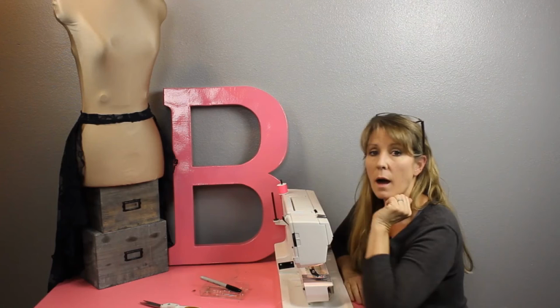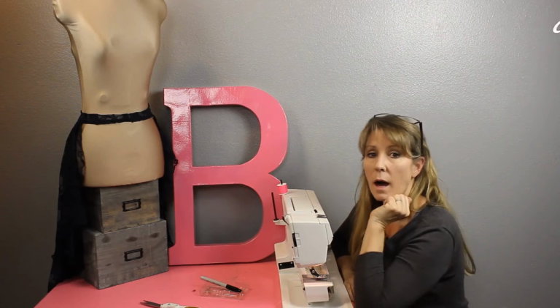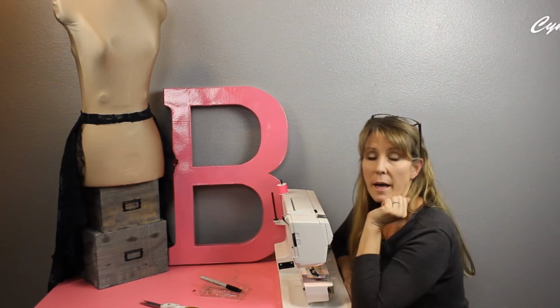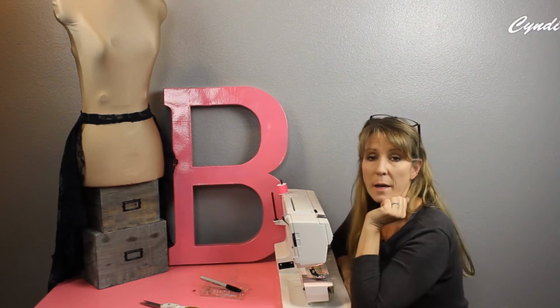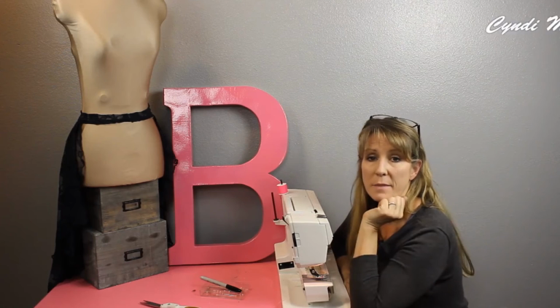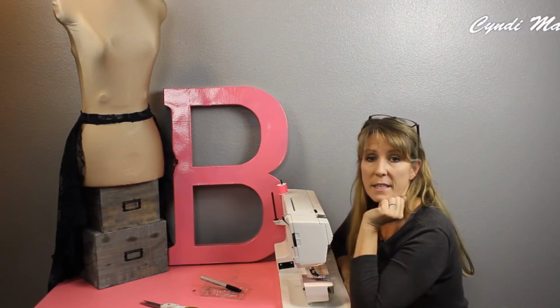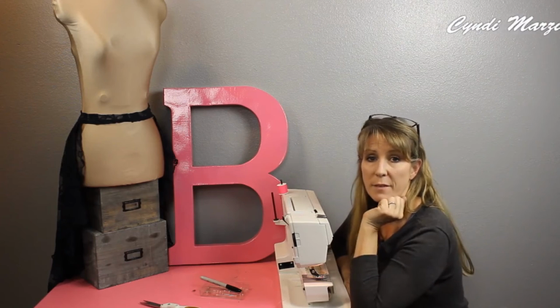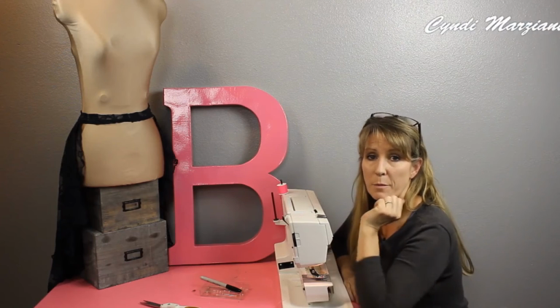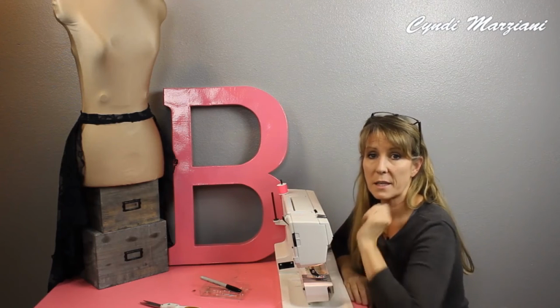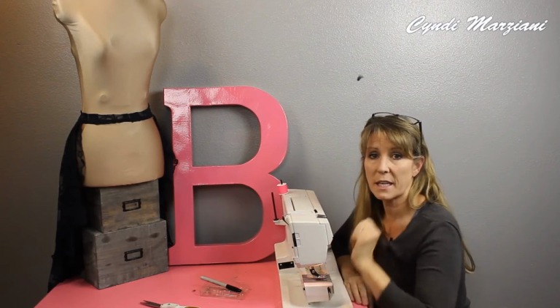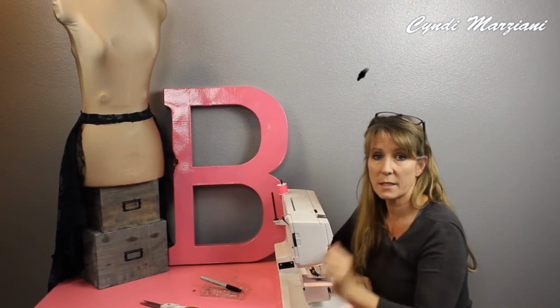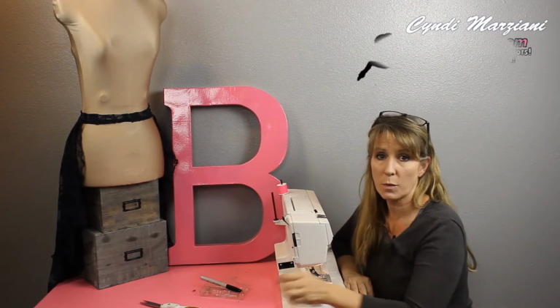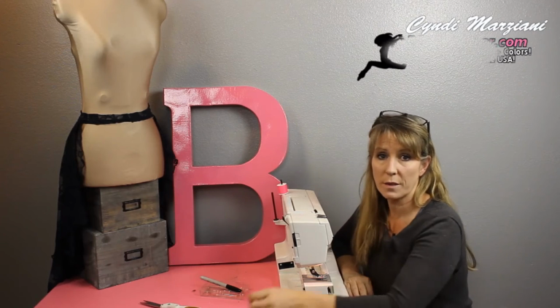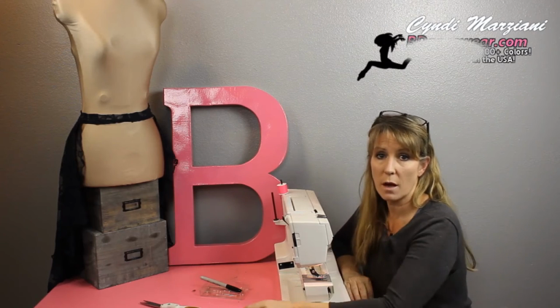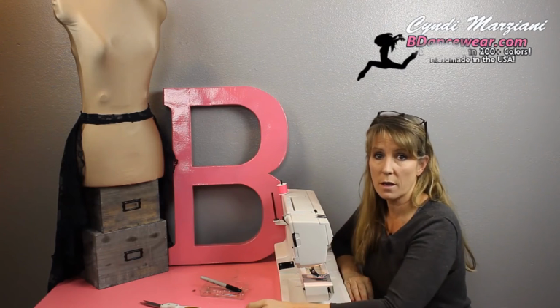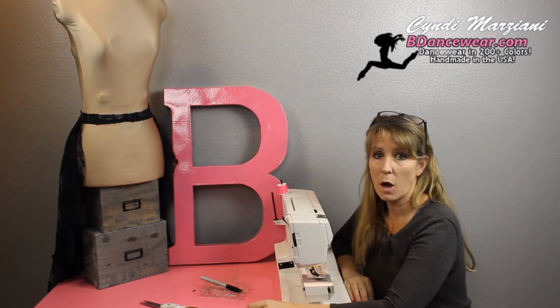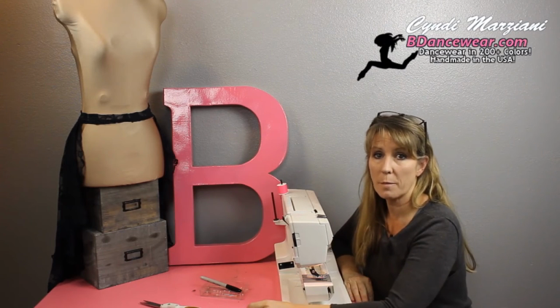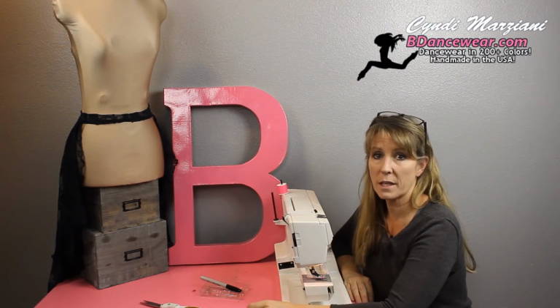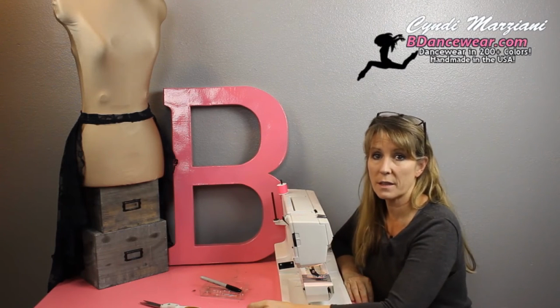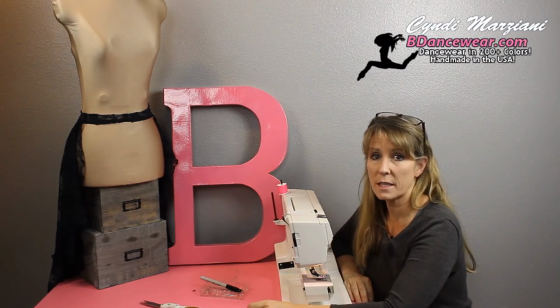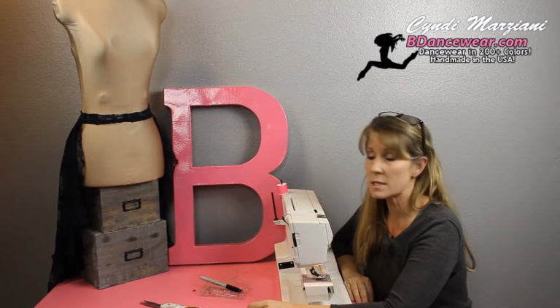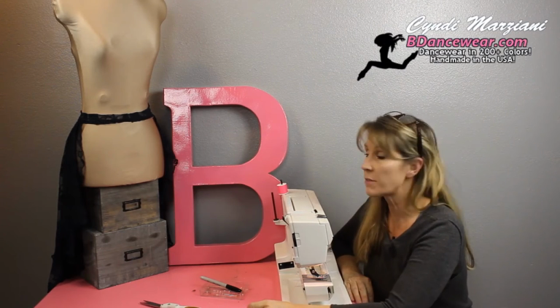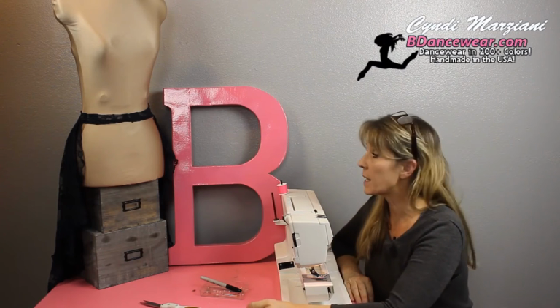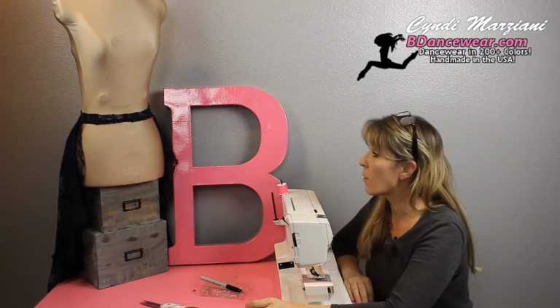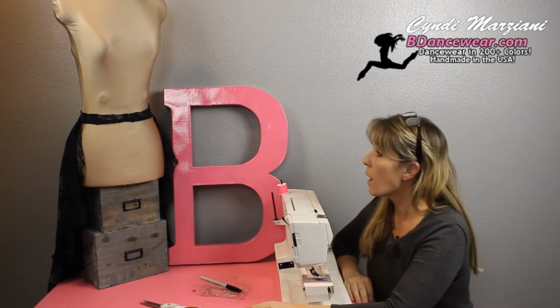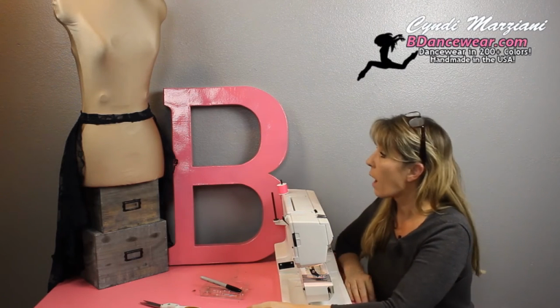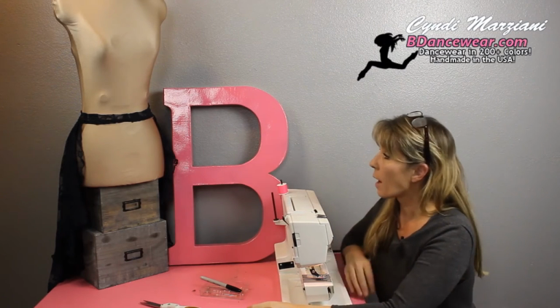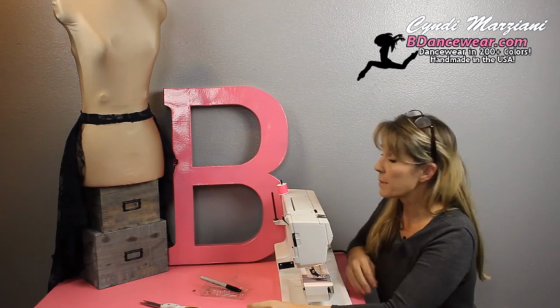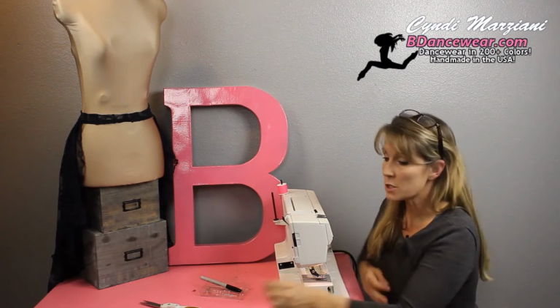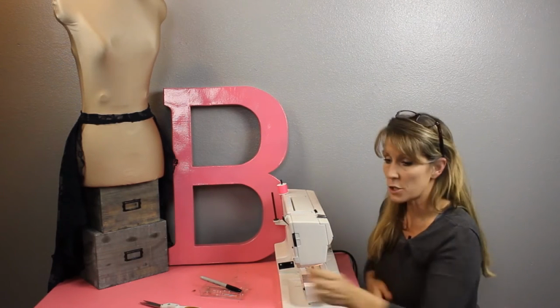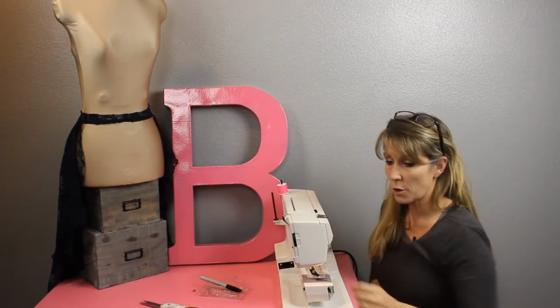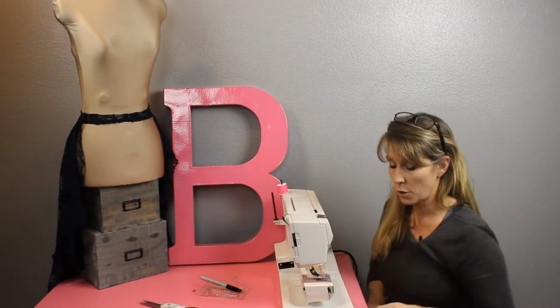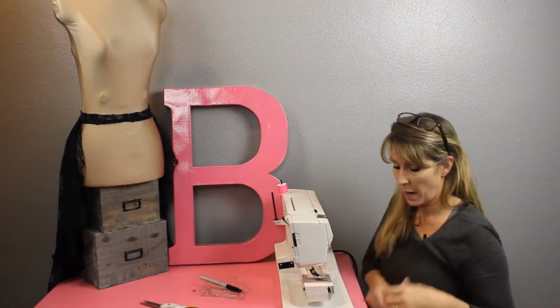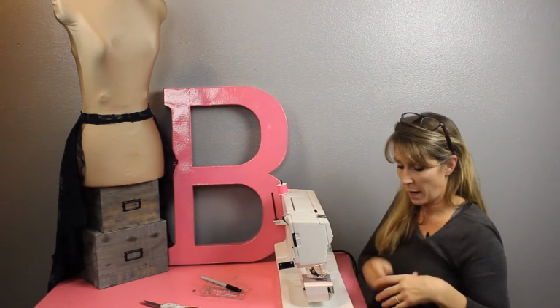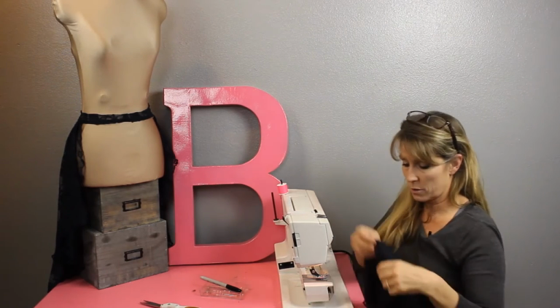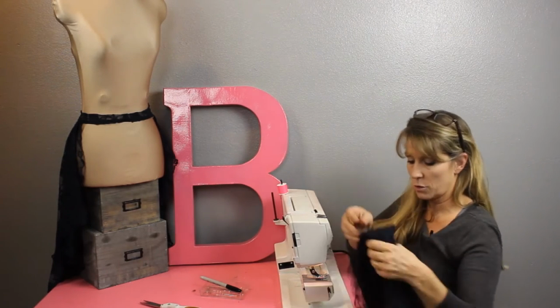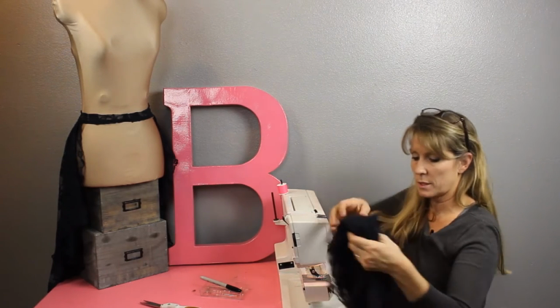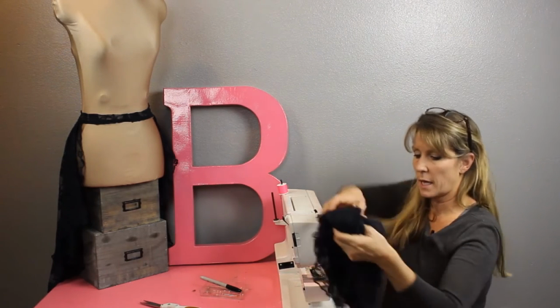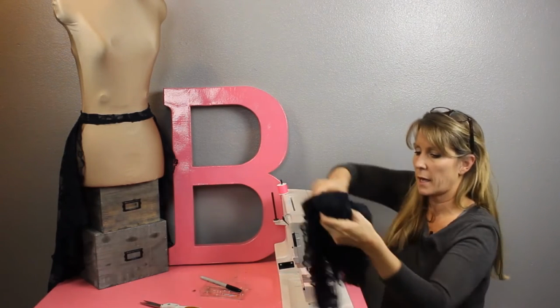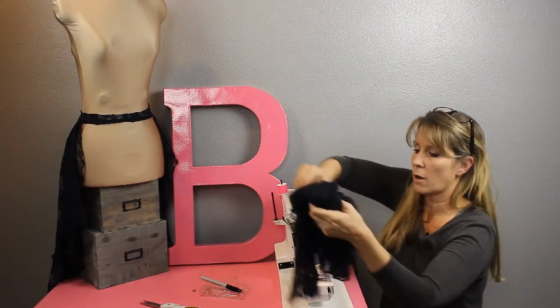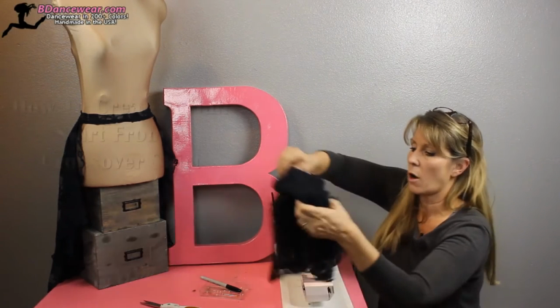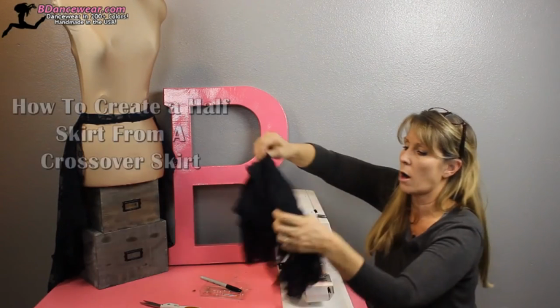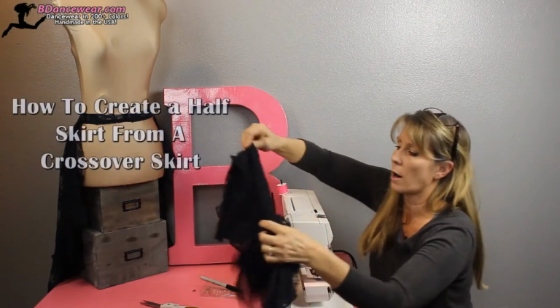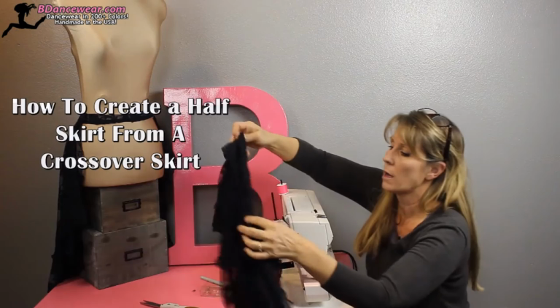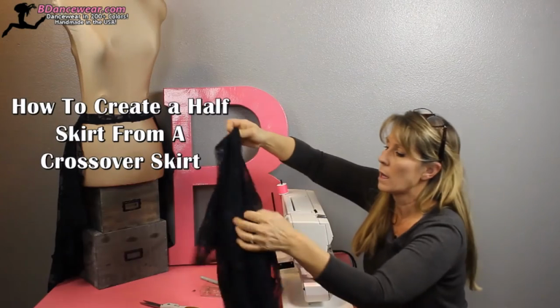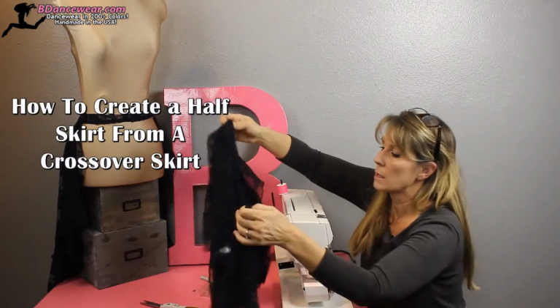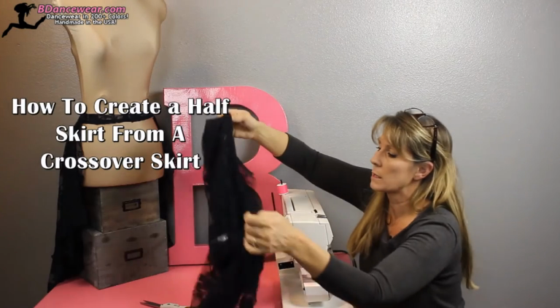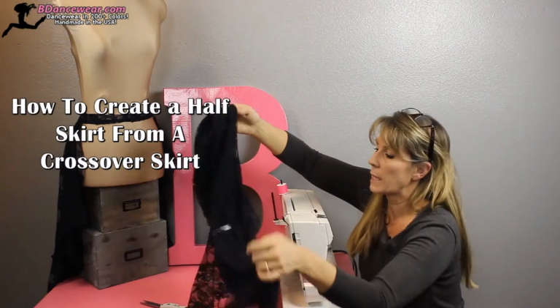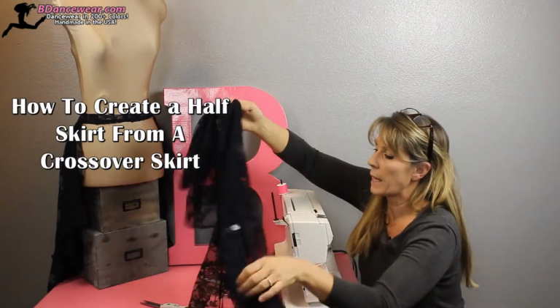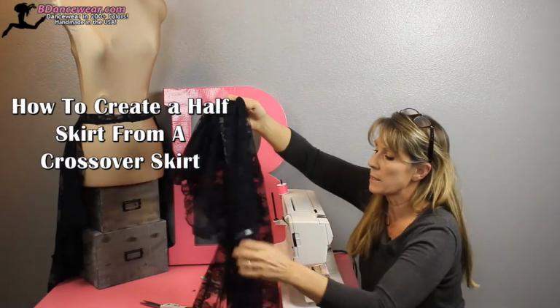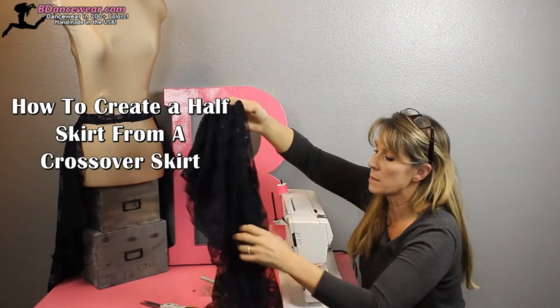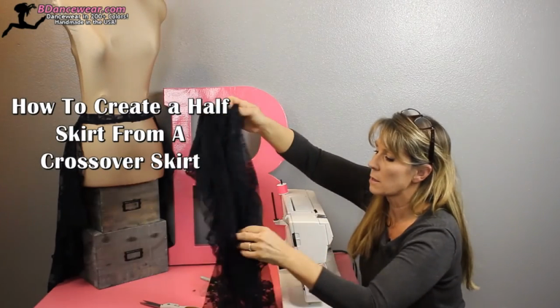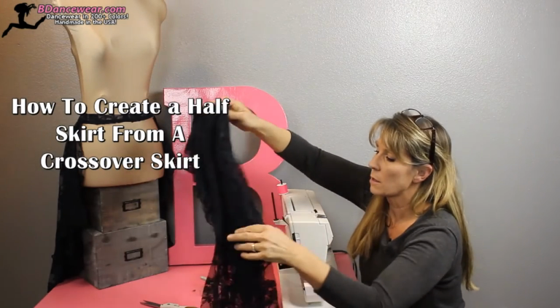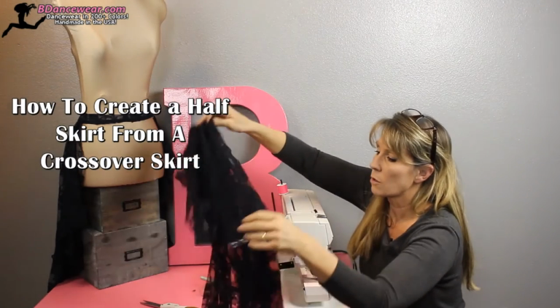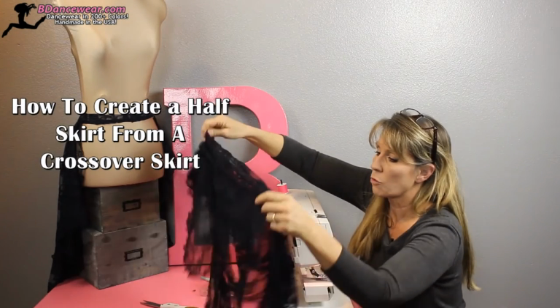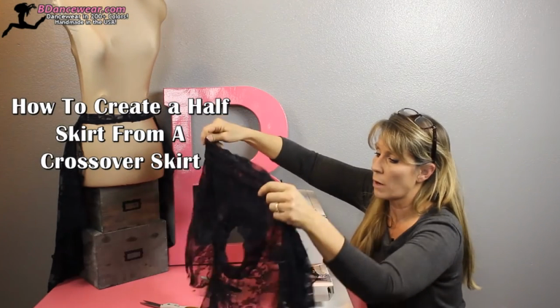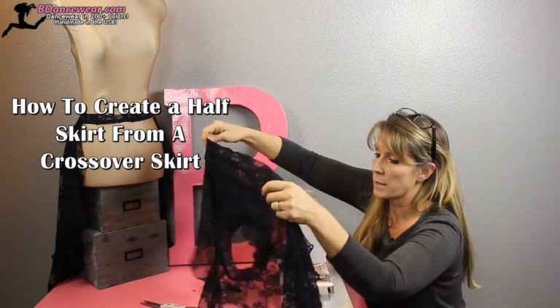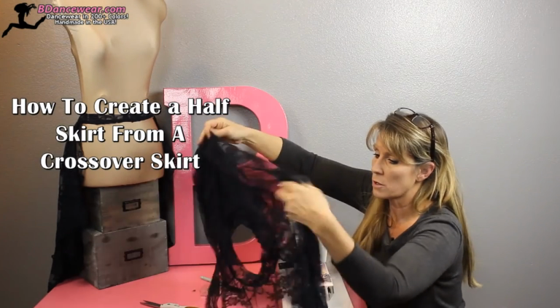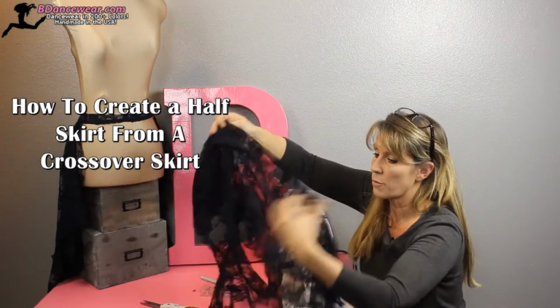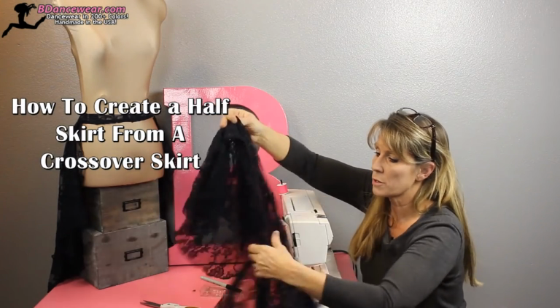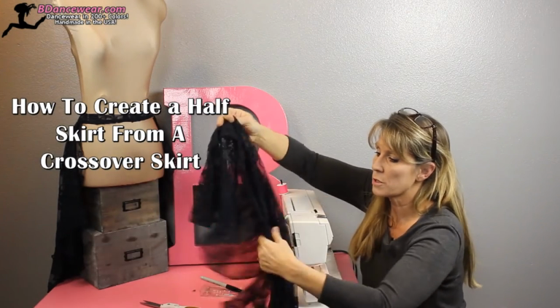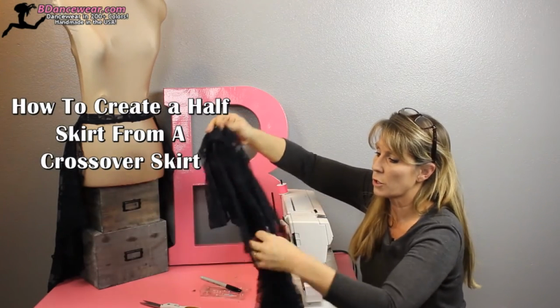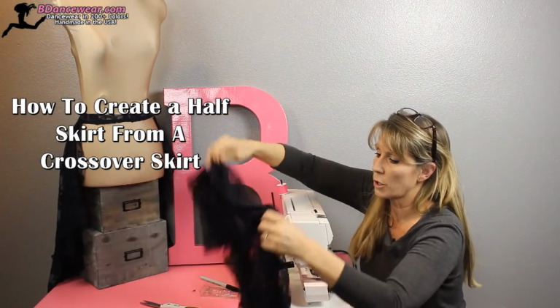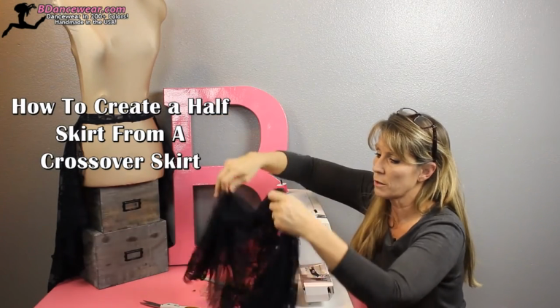Hi, I'm Cindy from Beedancewear.com and in this video I'm going to show you how to take our lace crossover skirt.